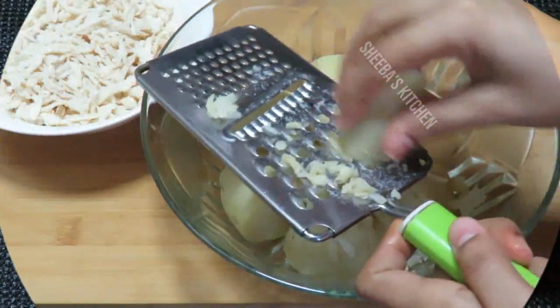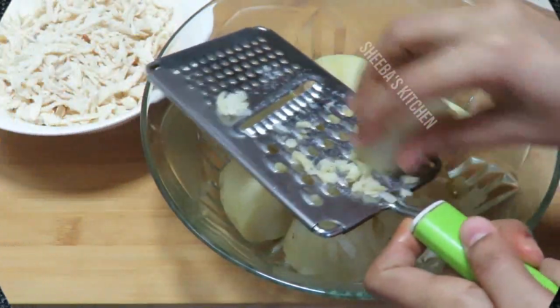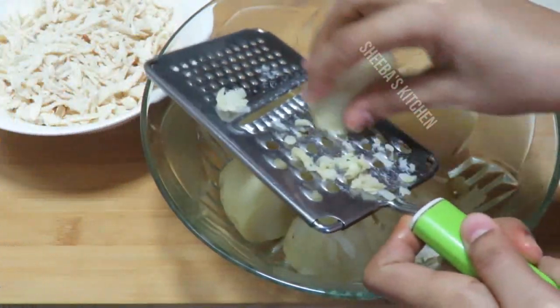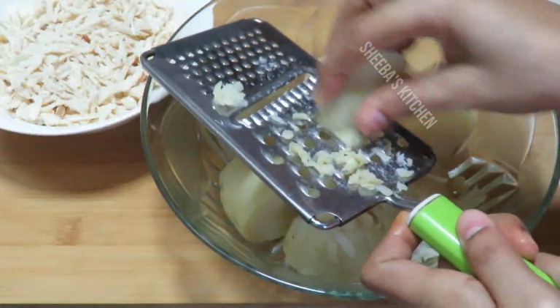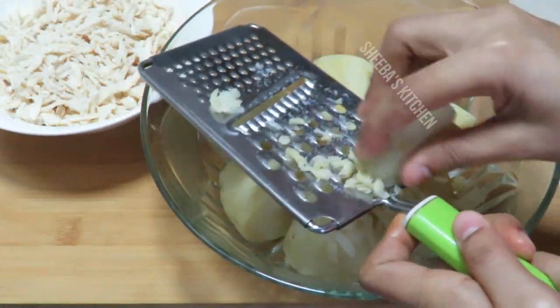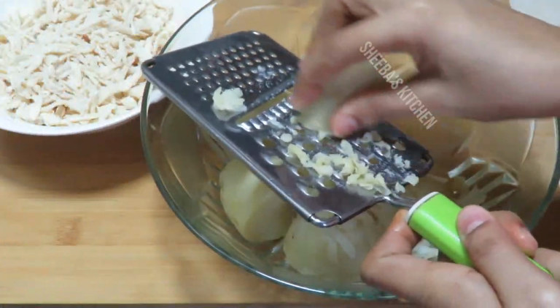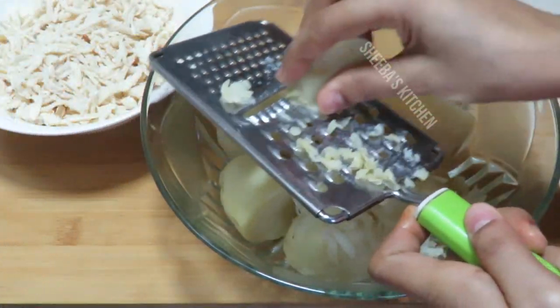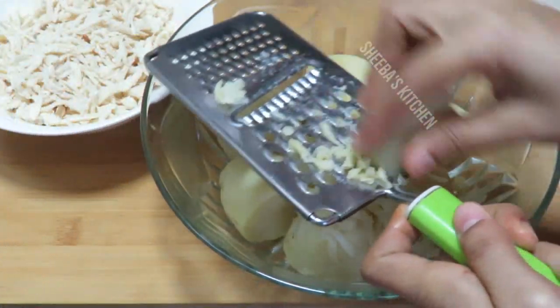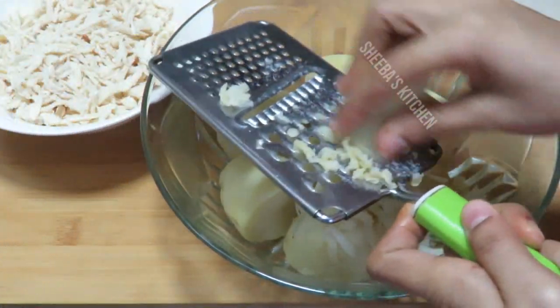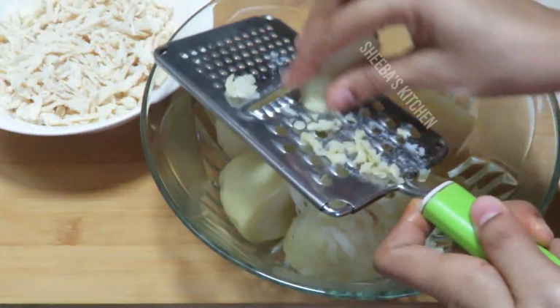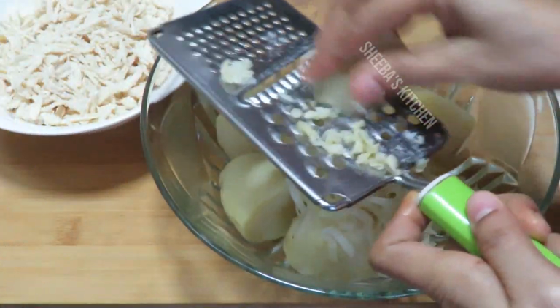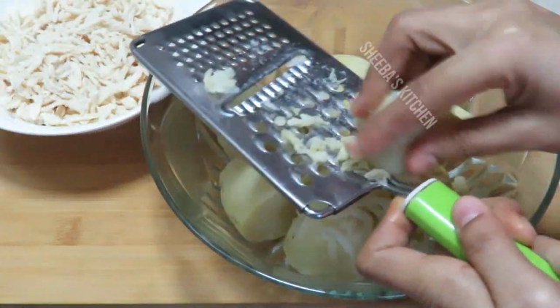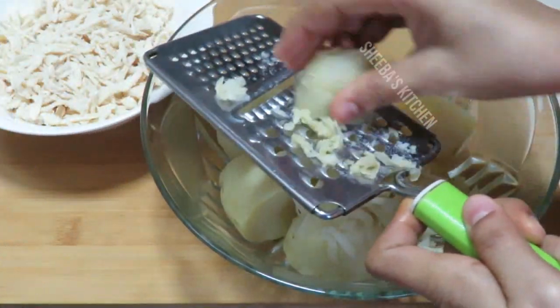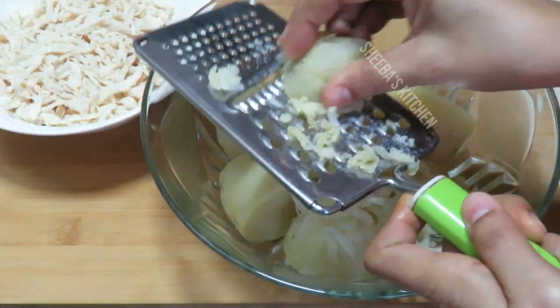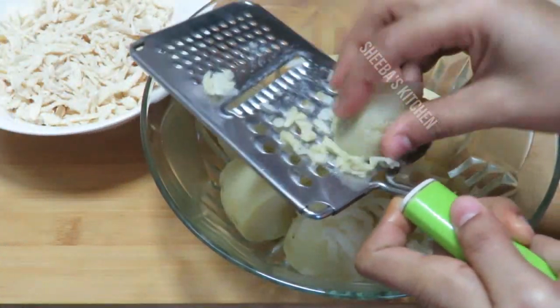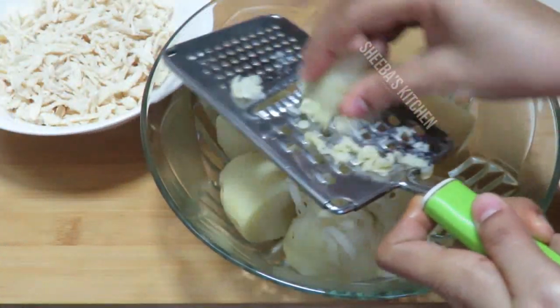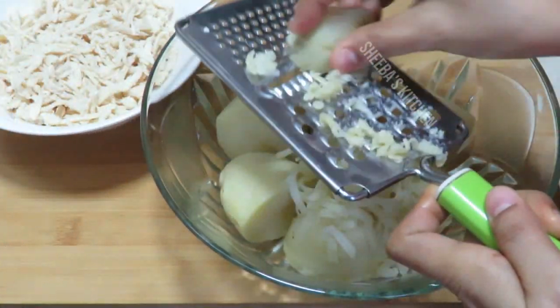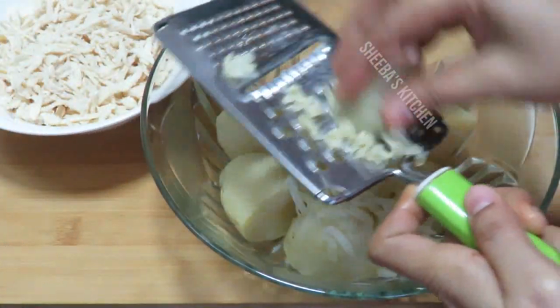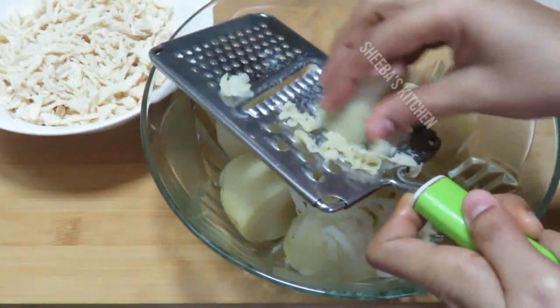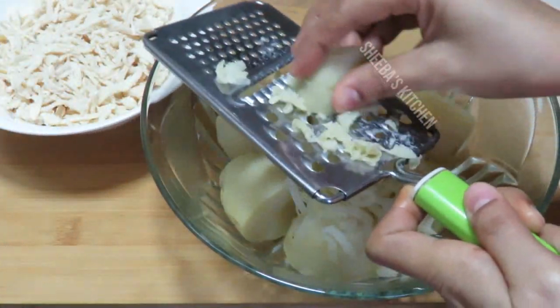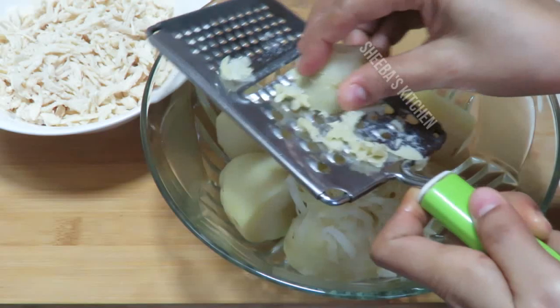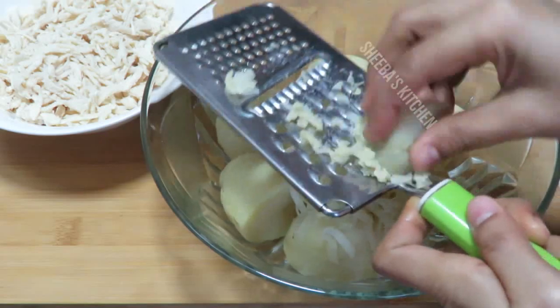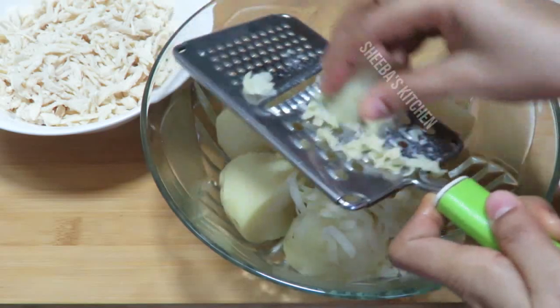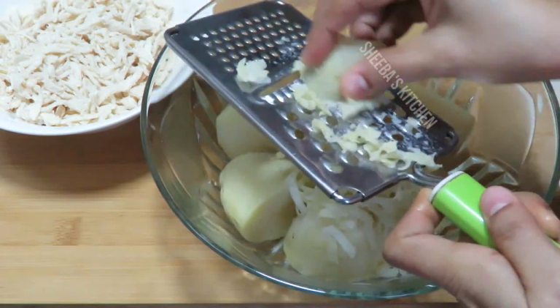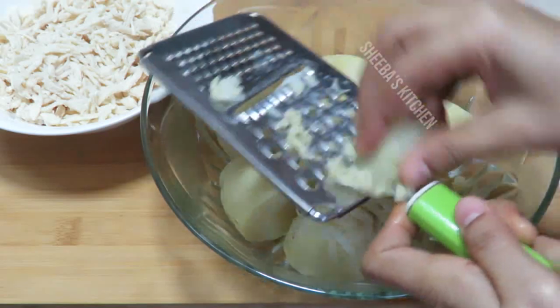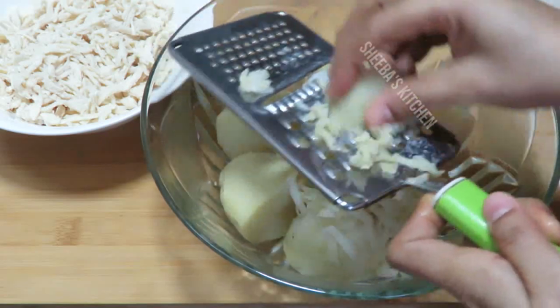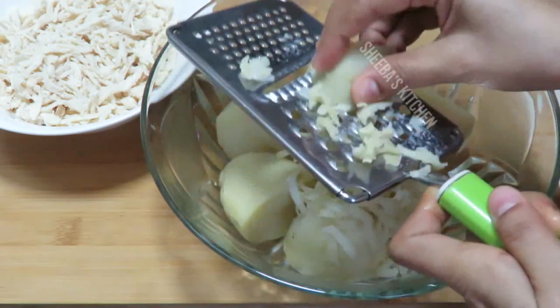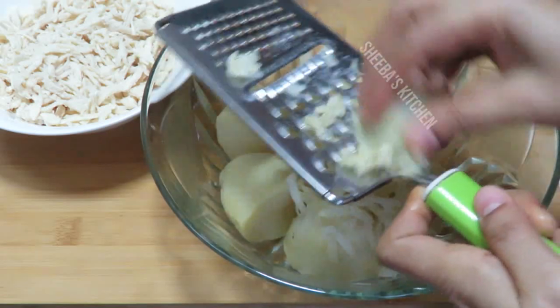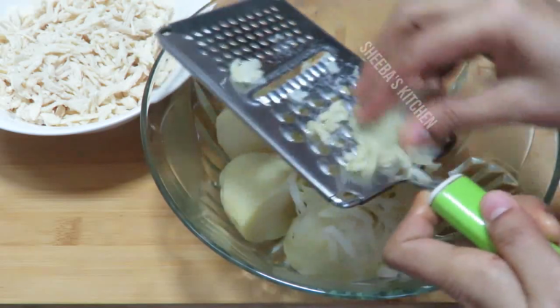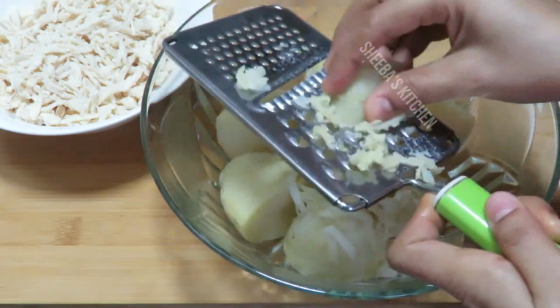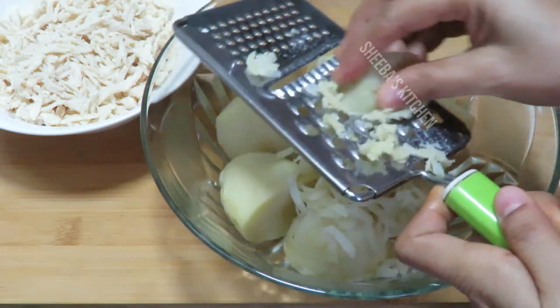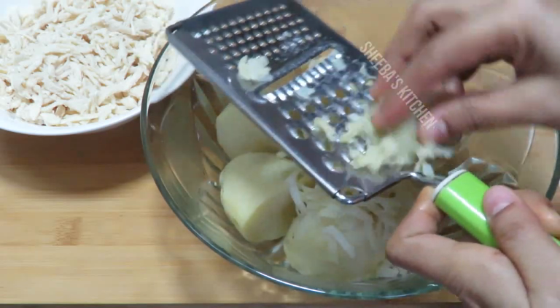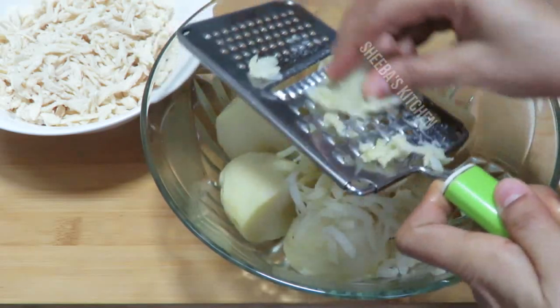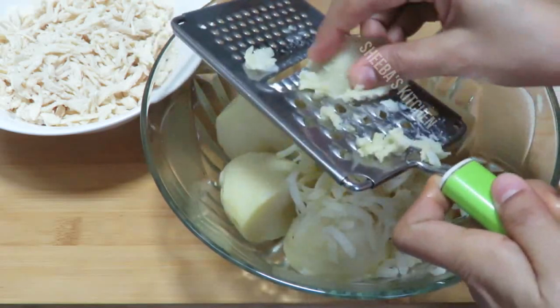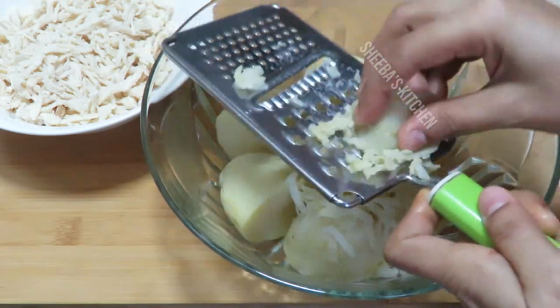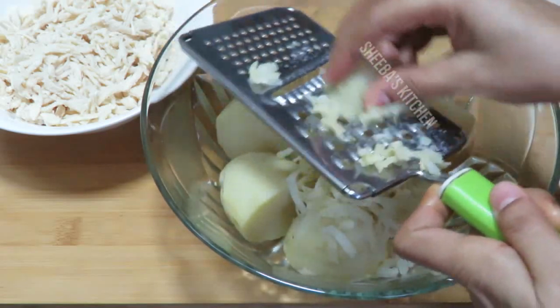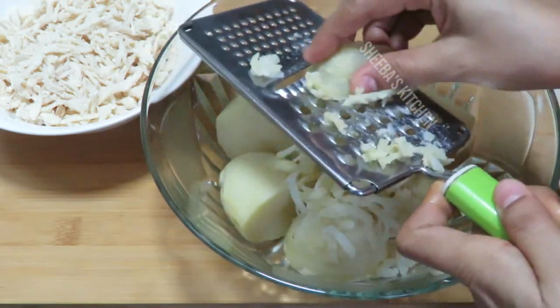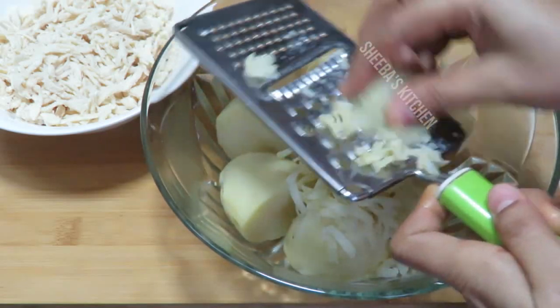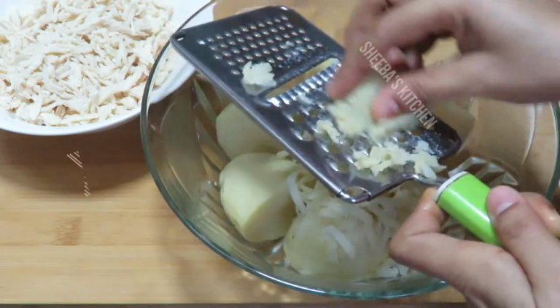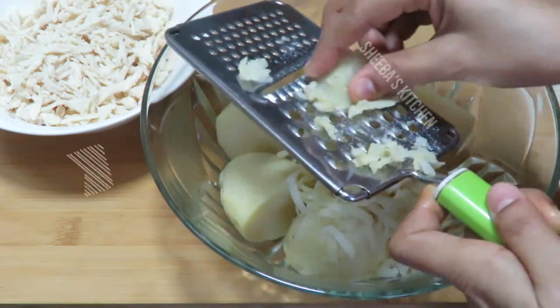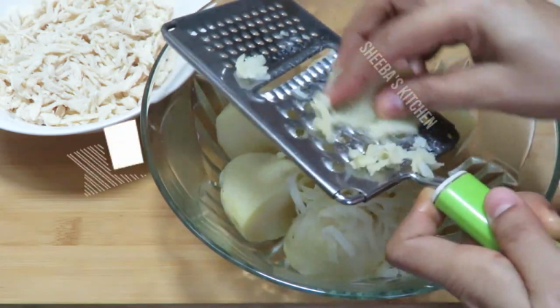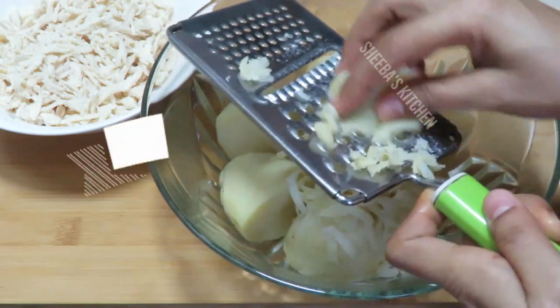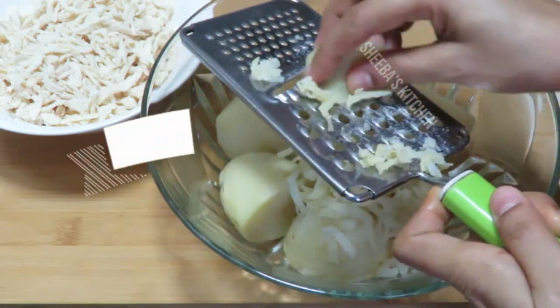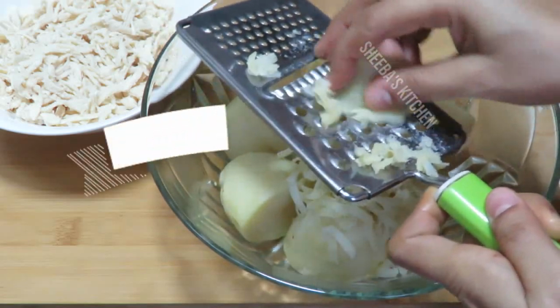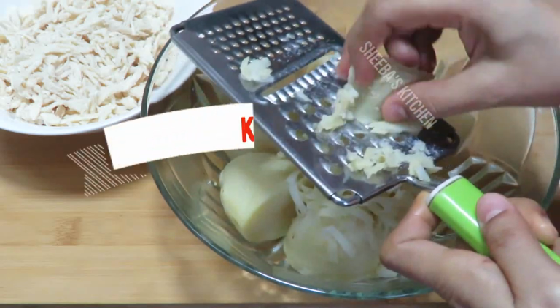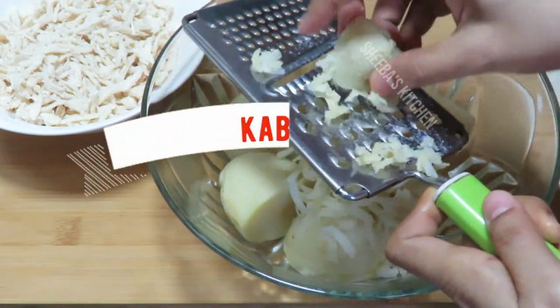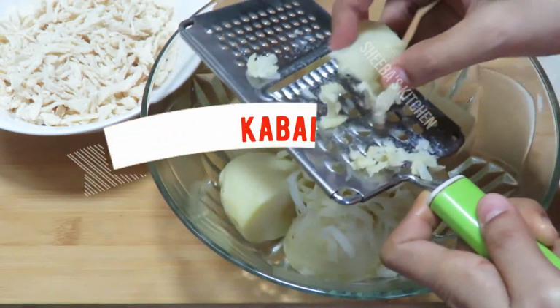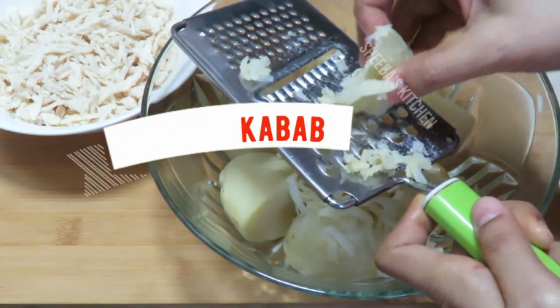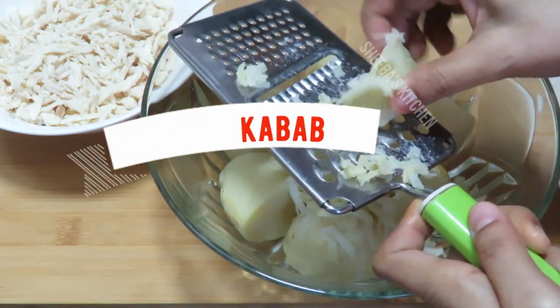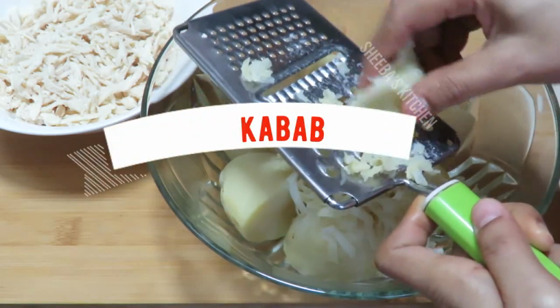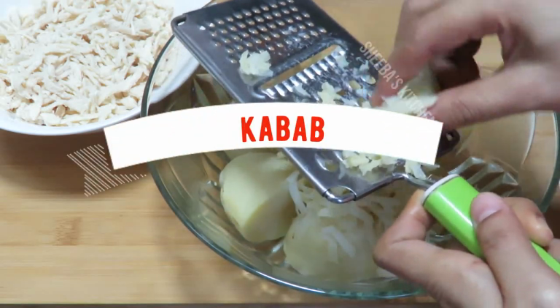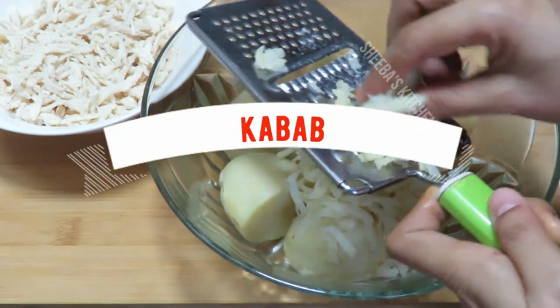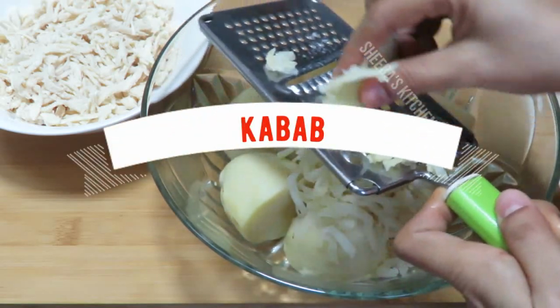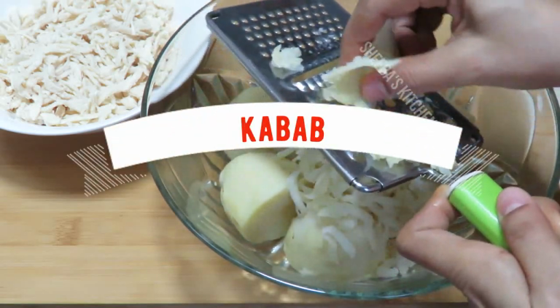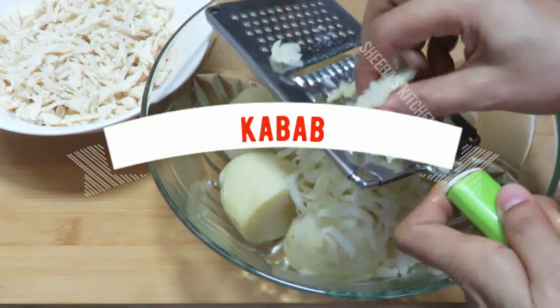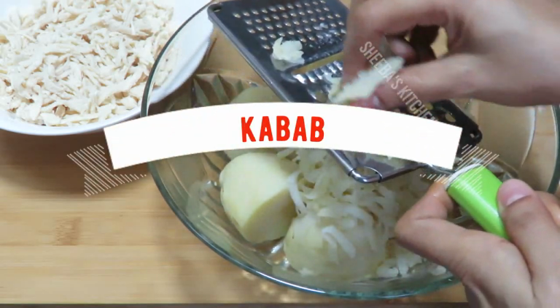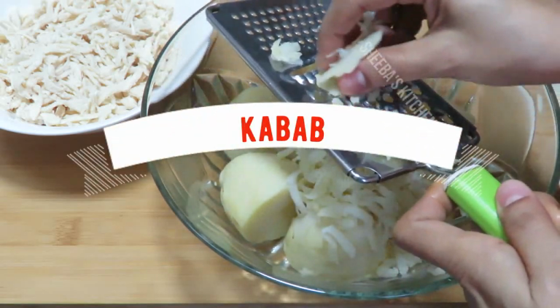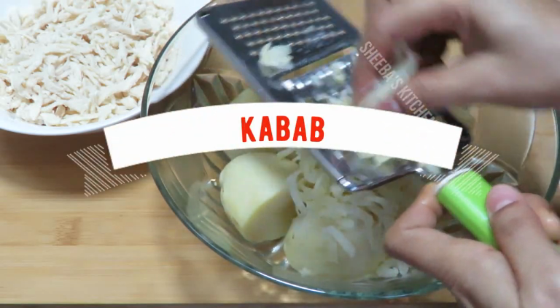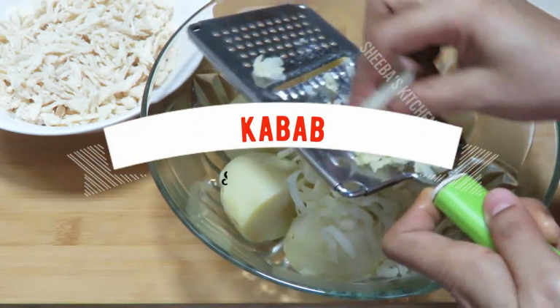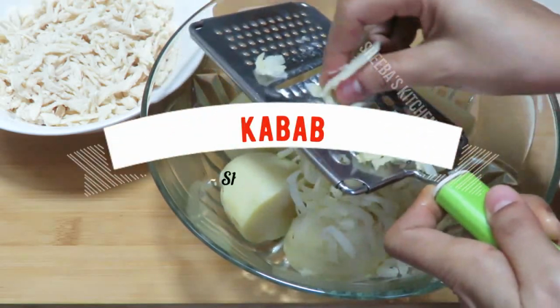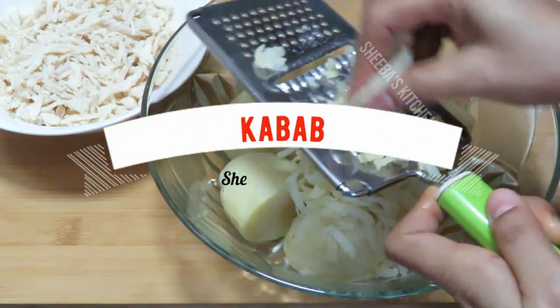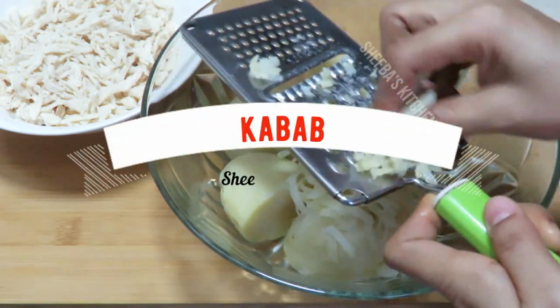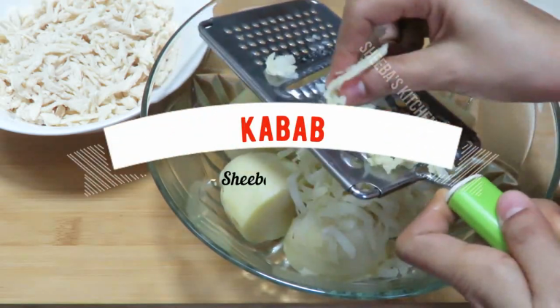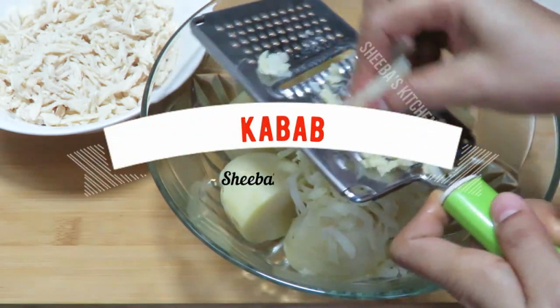Hello friends, welcome to Shiba's kitchen. I am going to make a very tasty recipe for you today — a very tasty recipe for chicken.